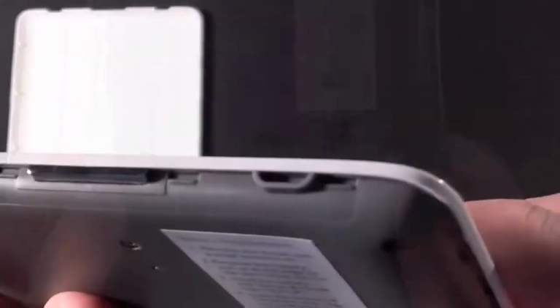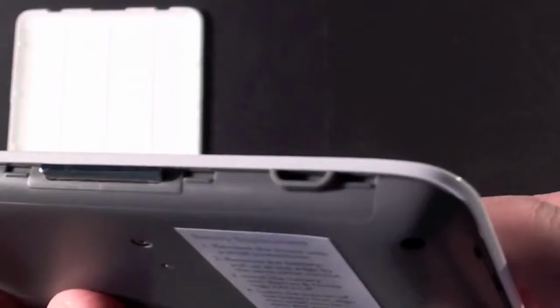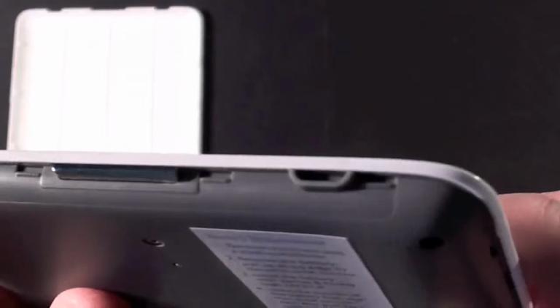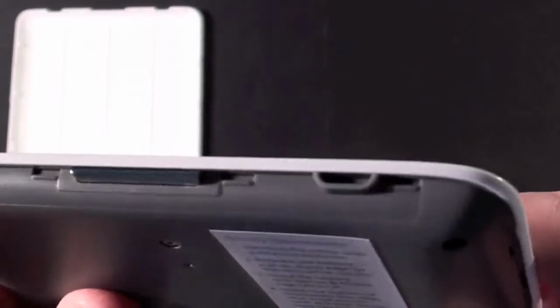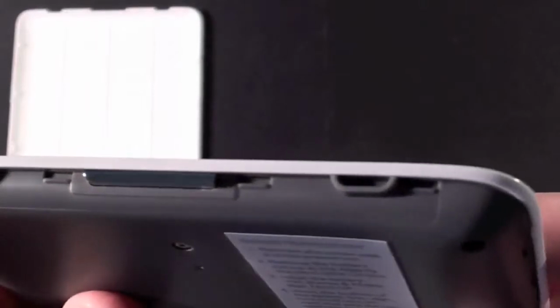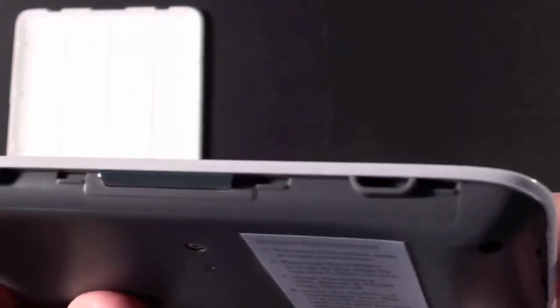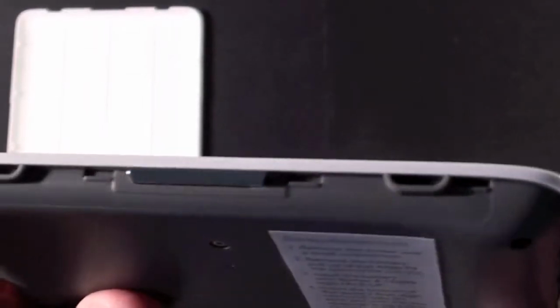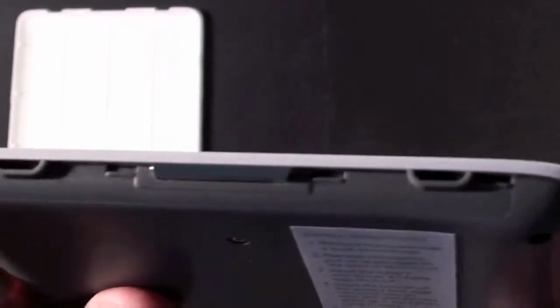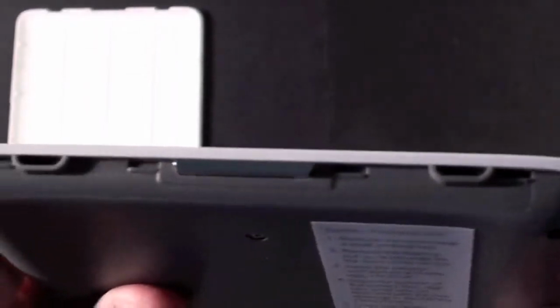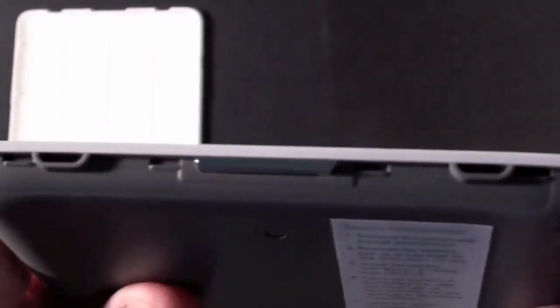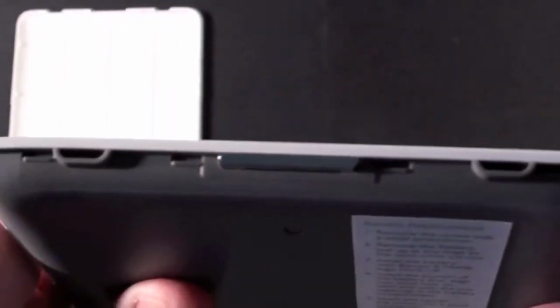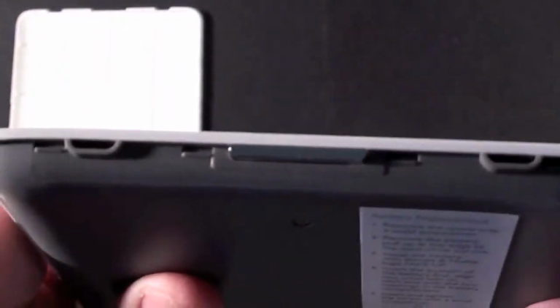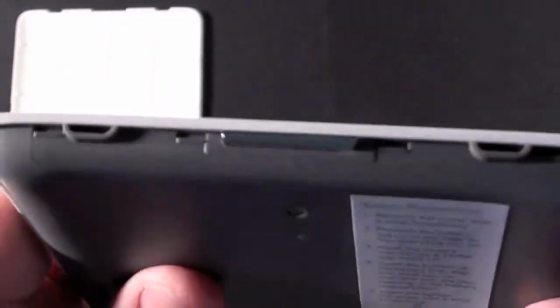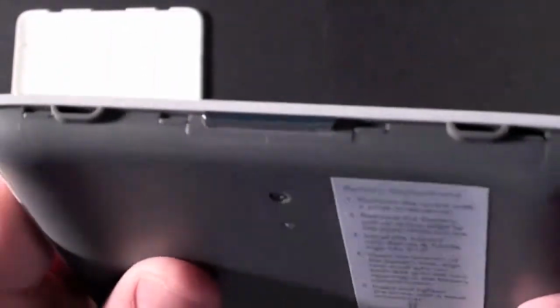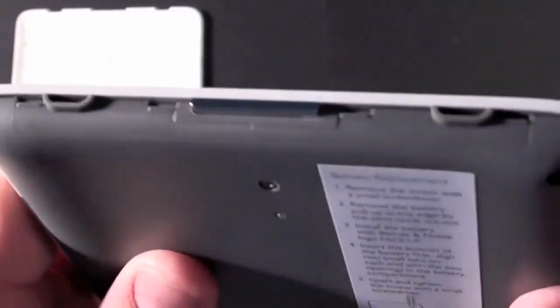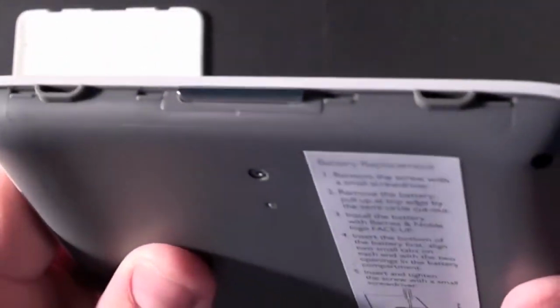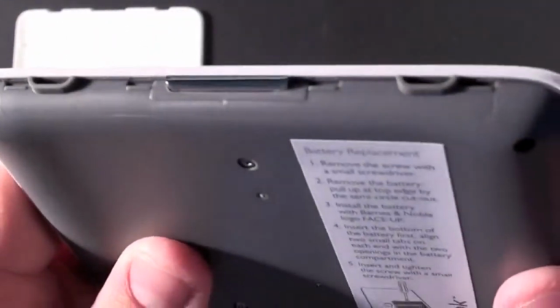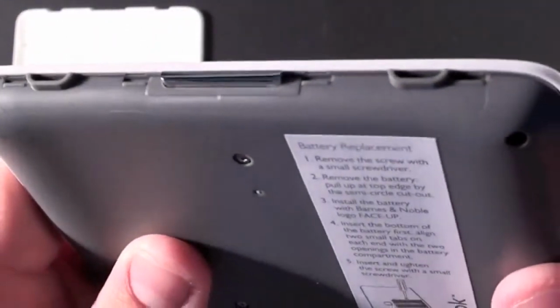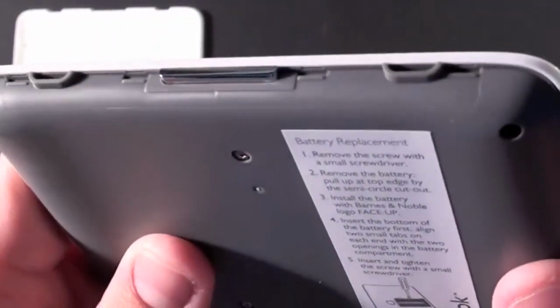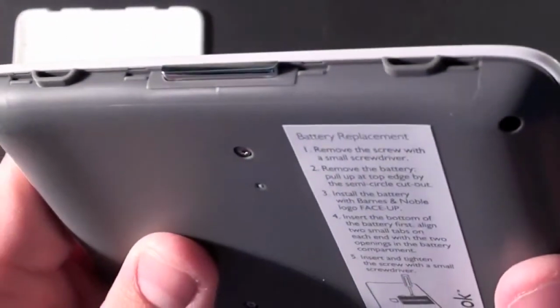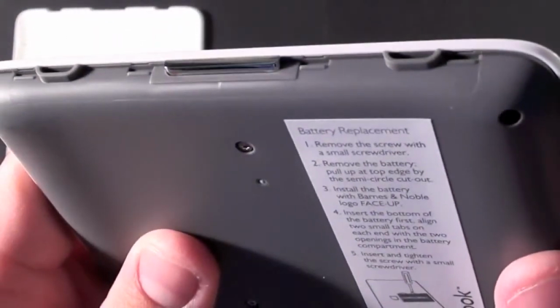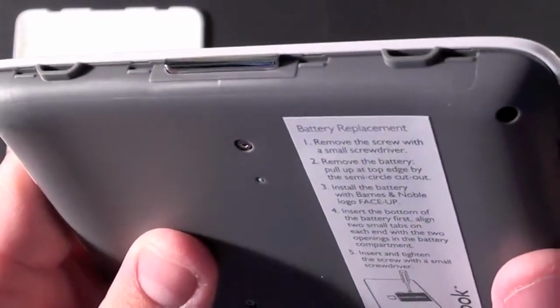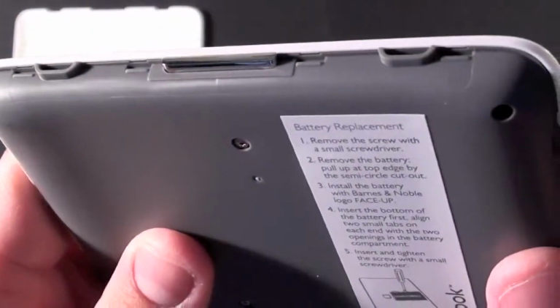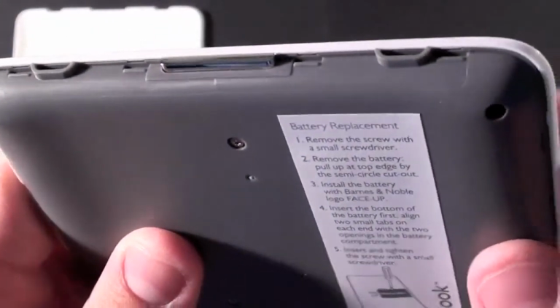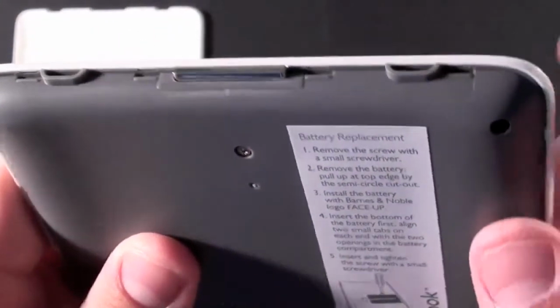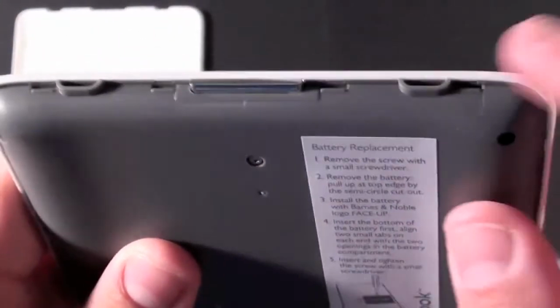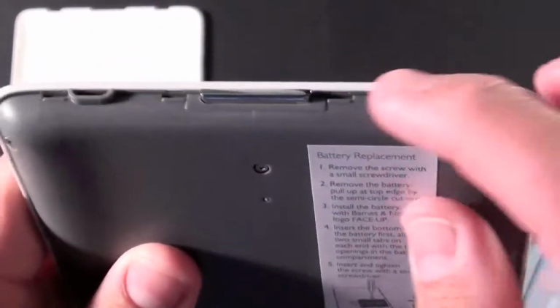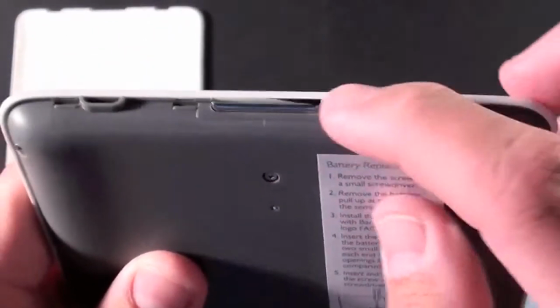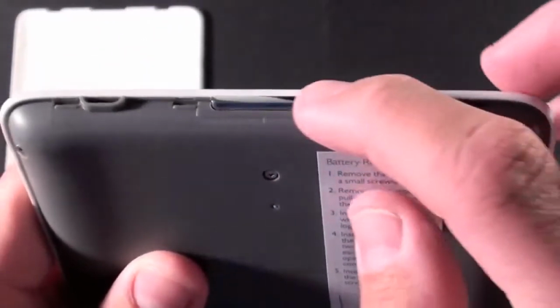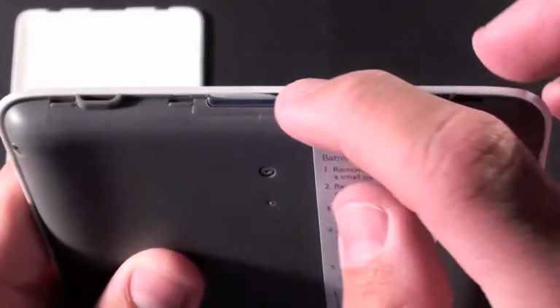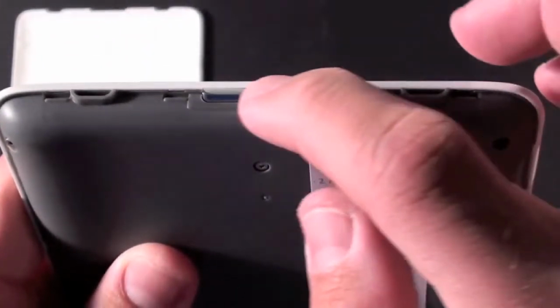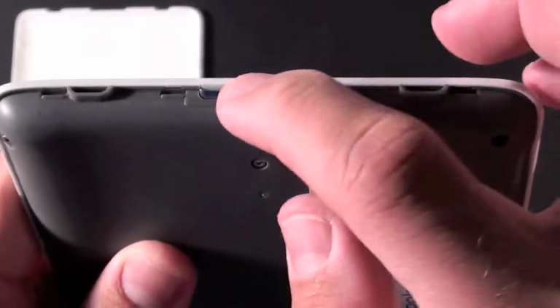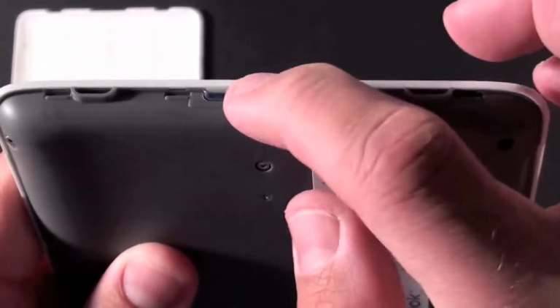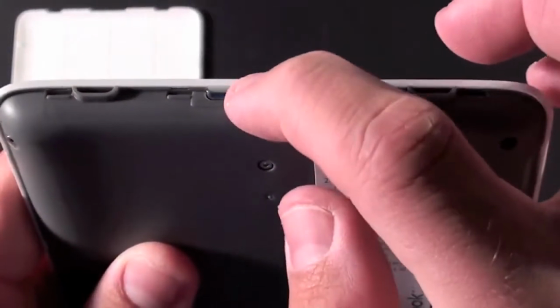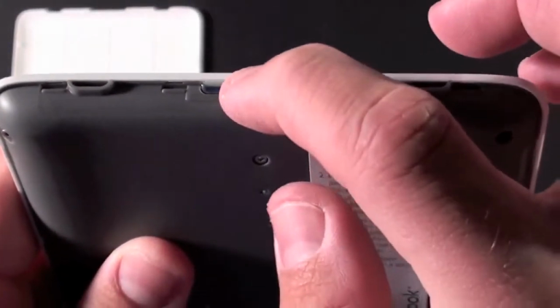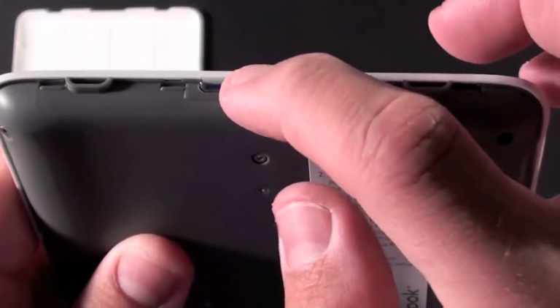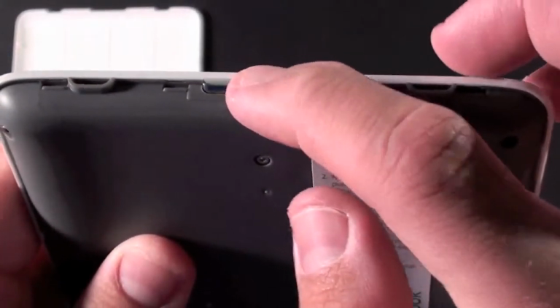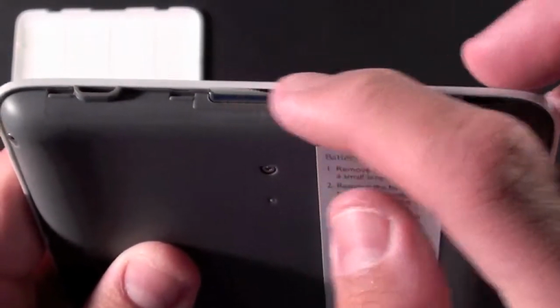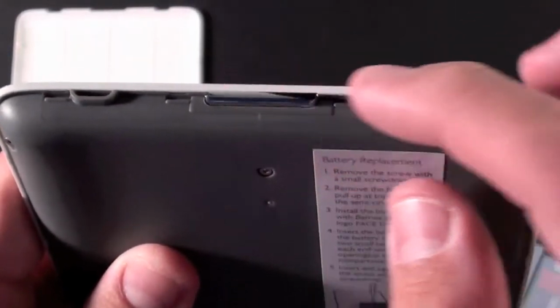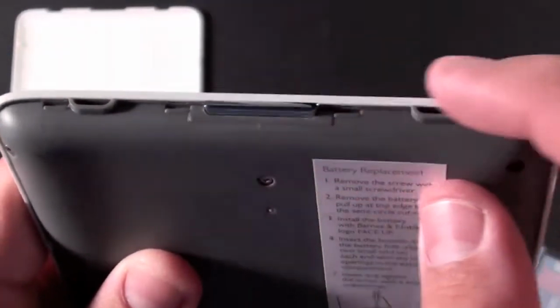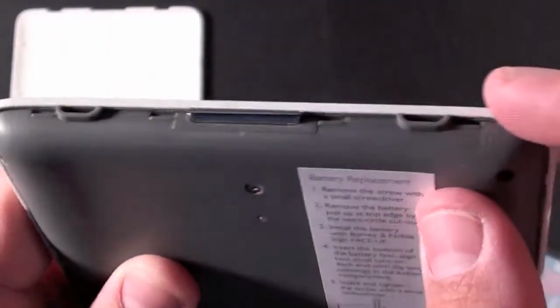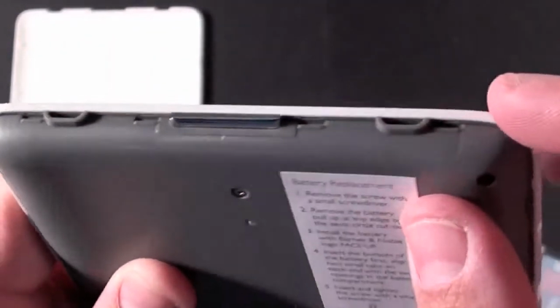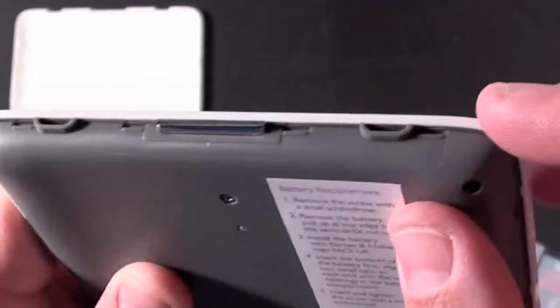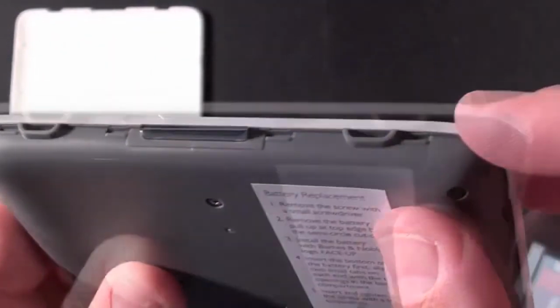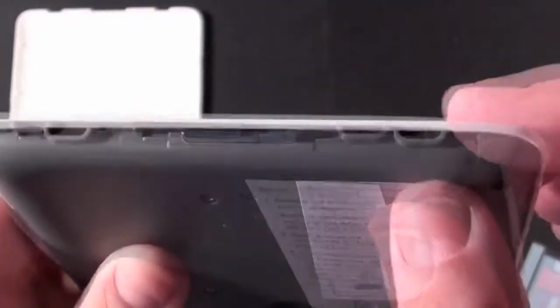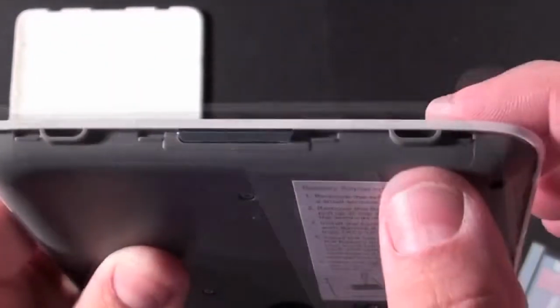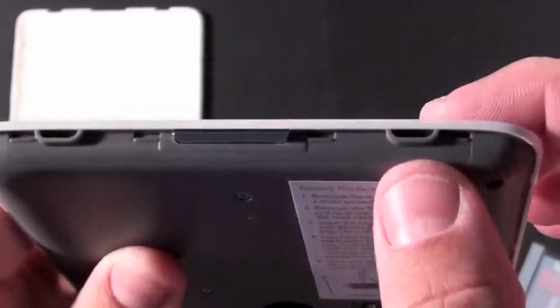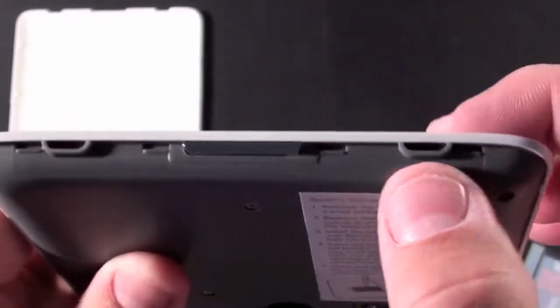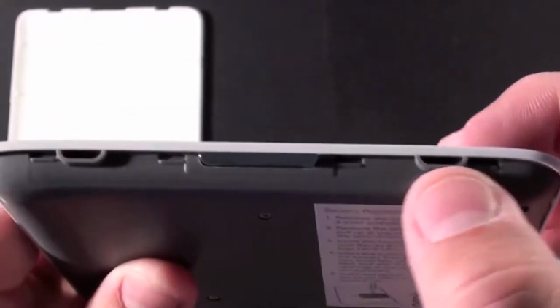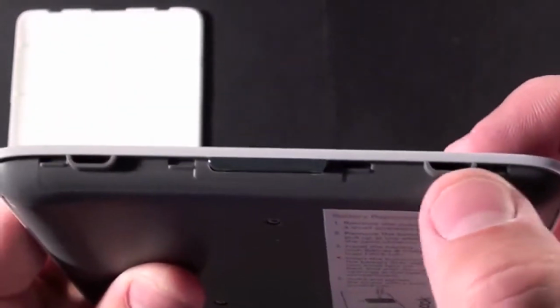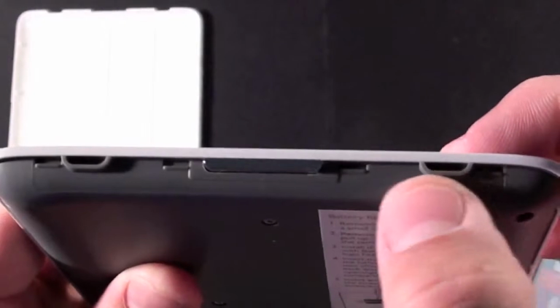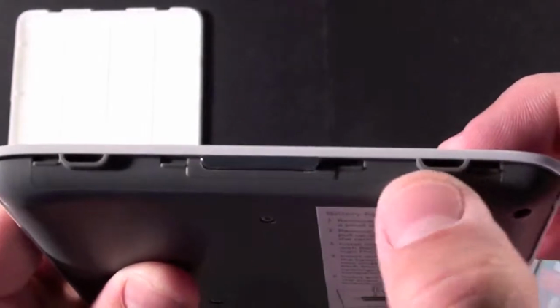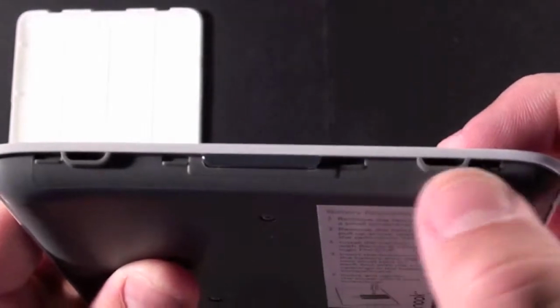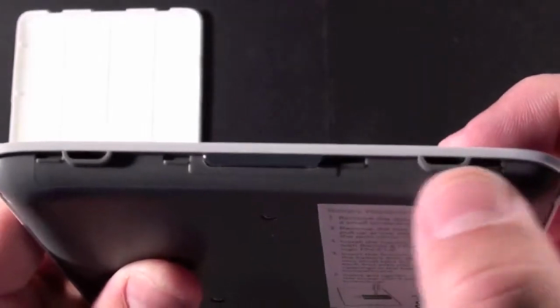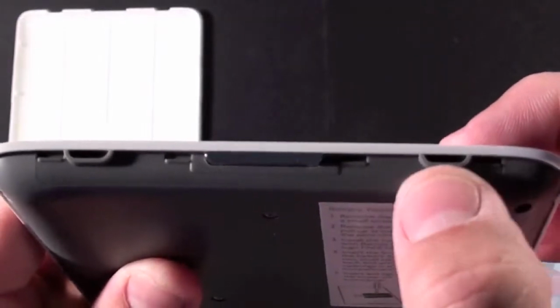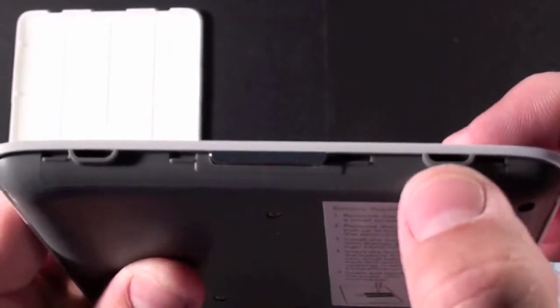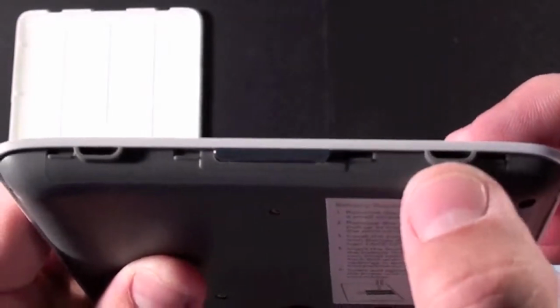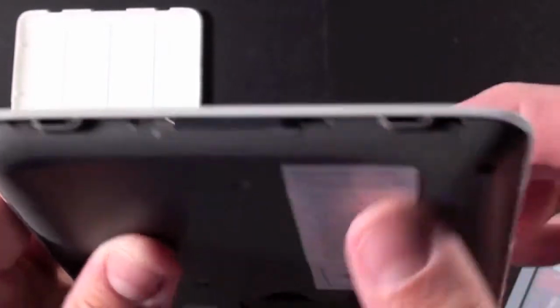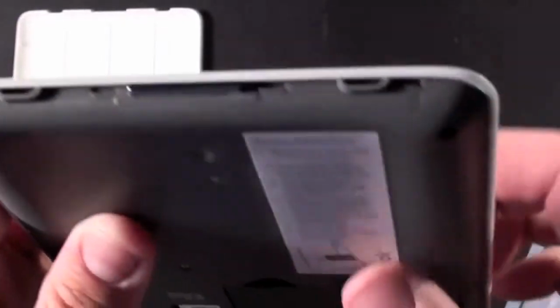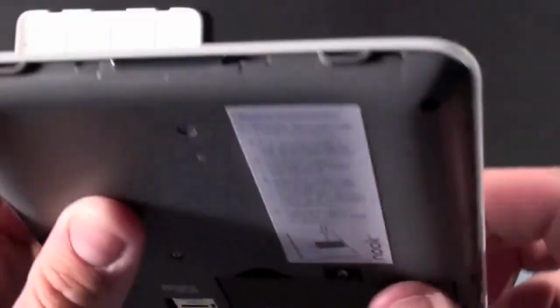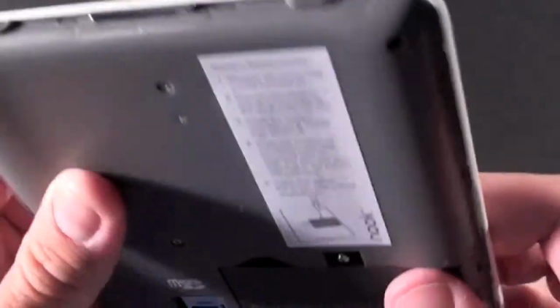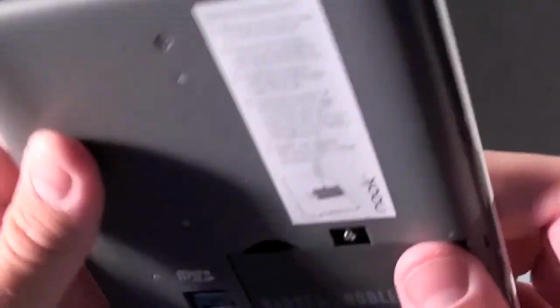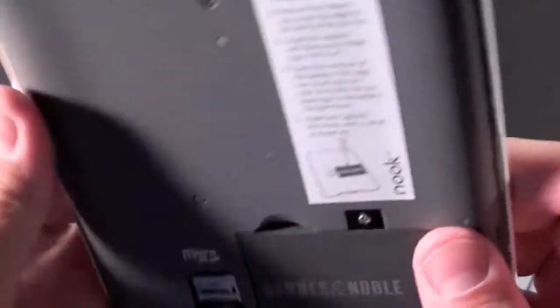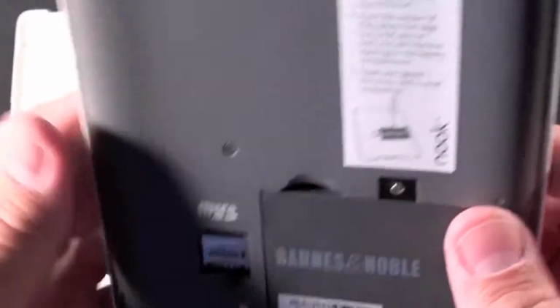Now let's take a look at the back of the device without the cover on. You can see the button up here and some decorative fasteners here.